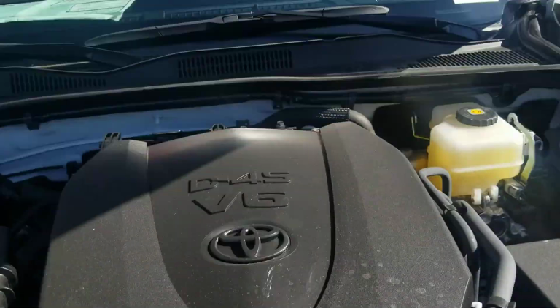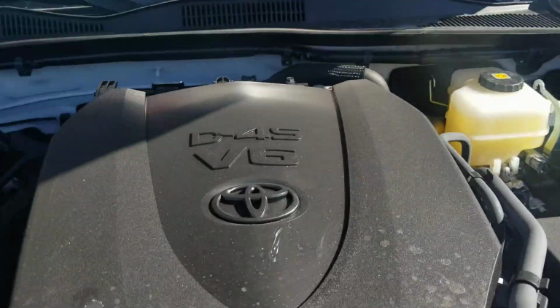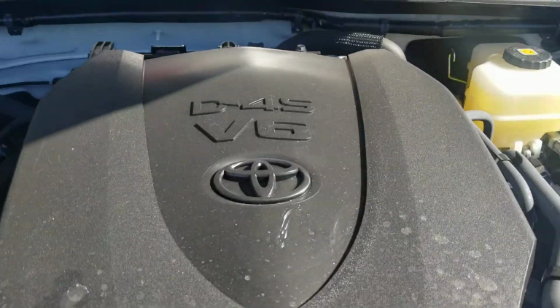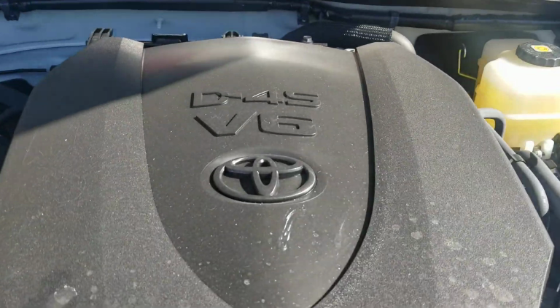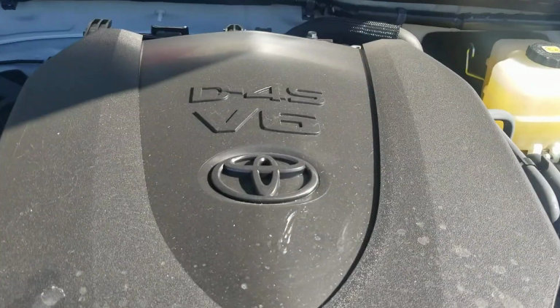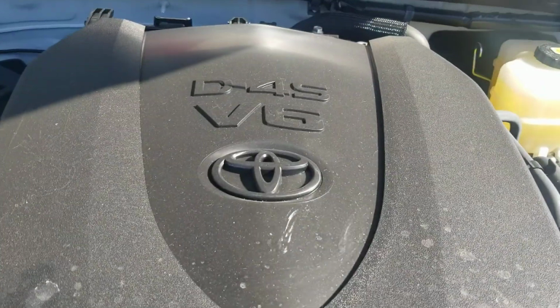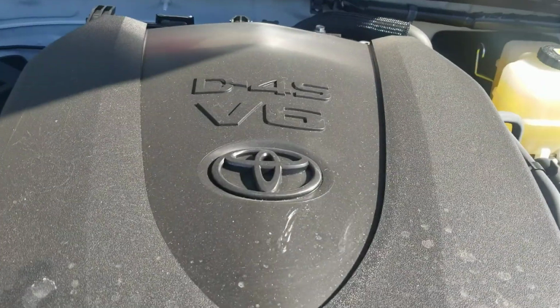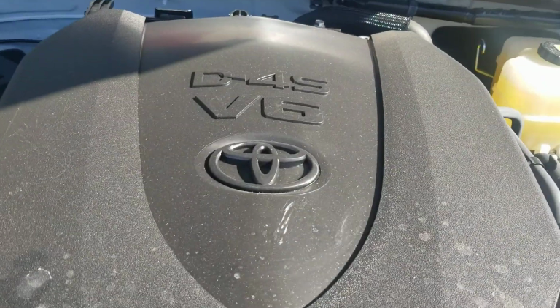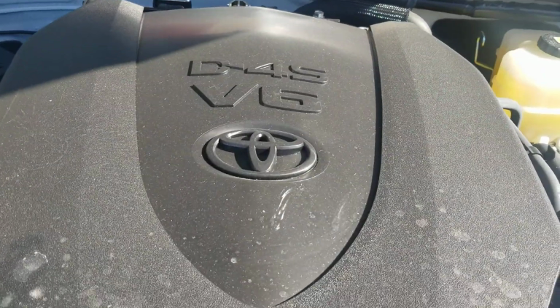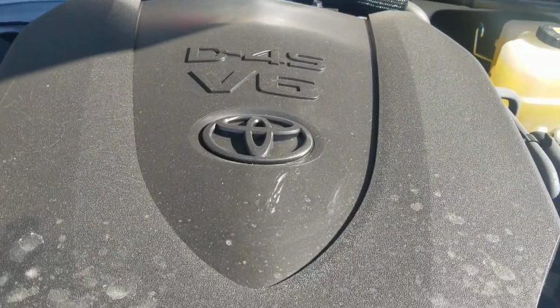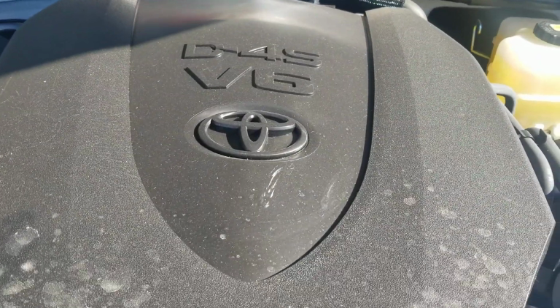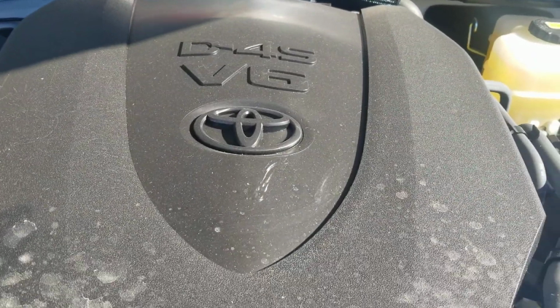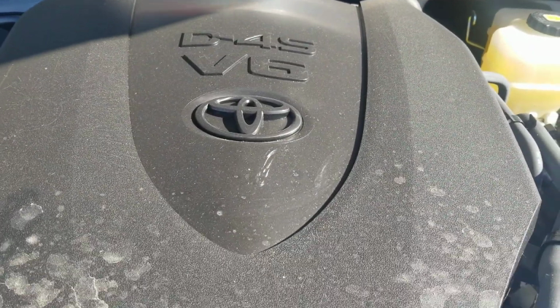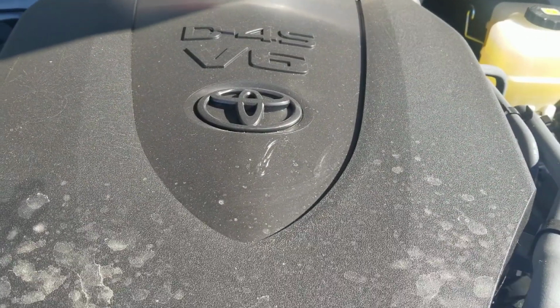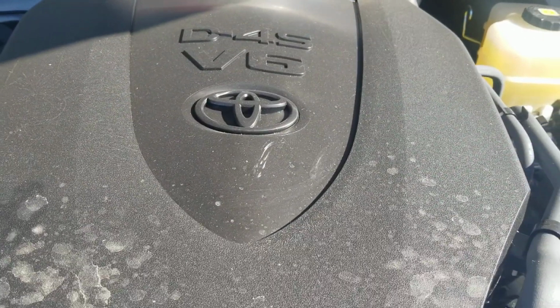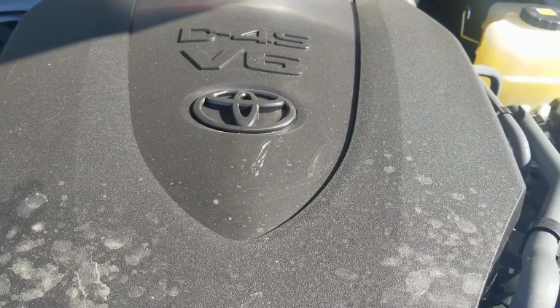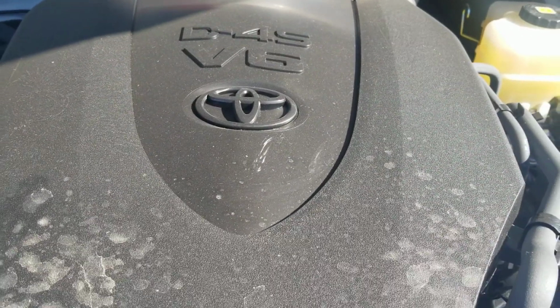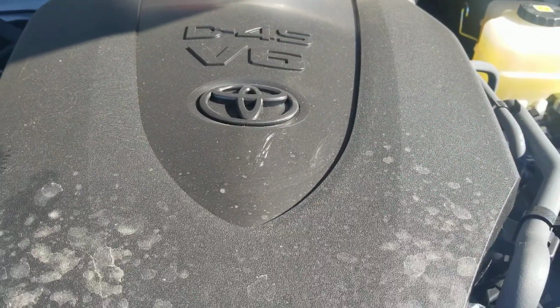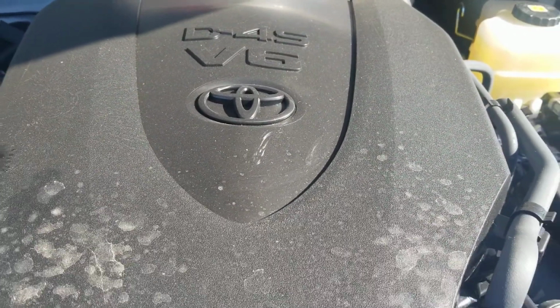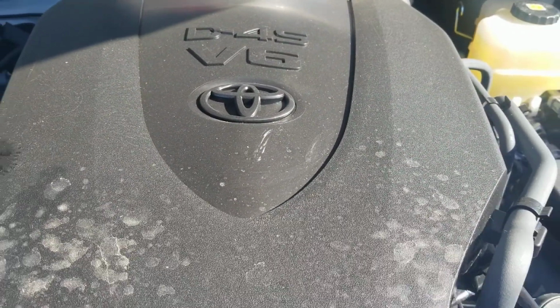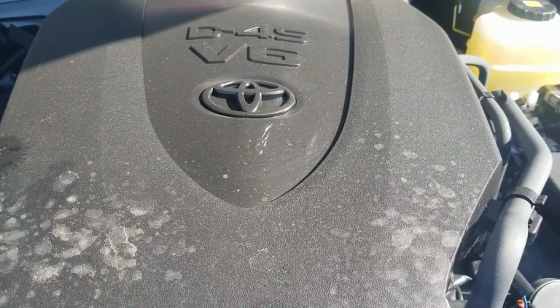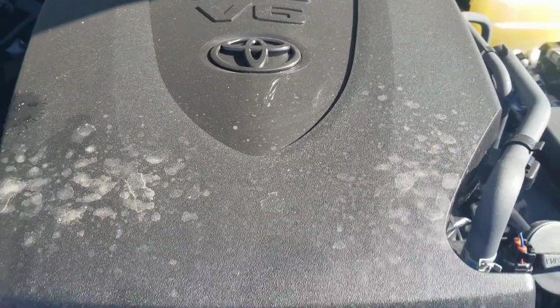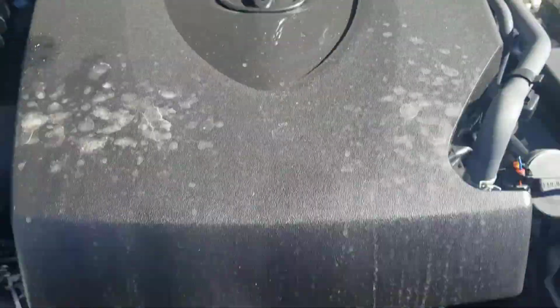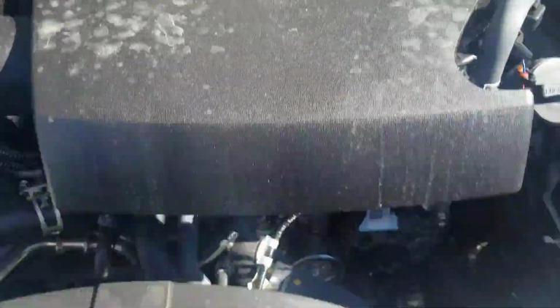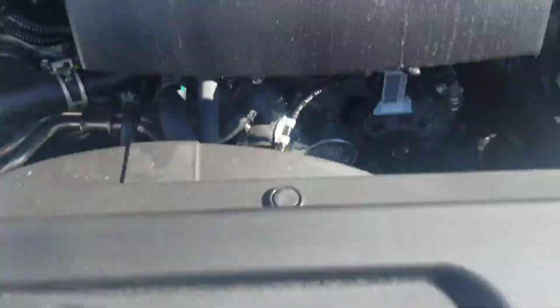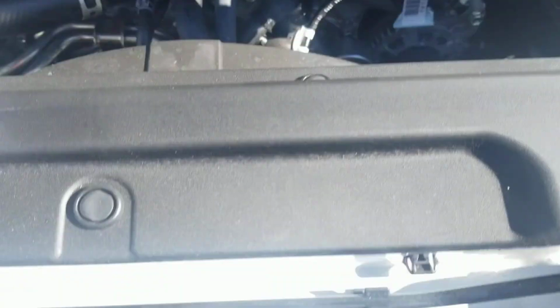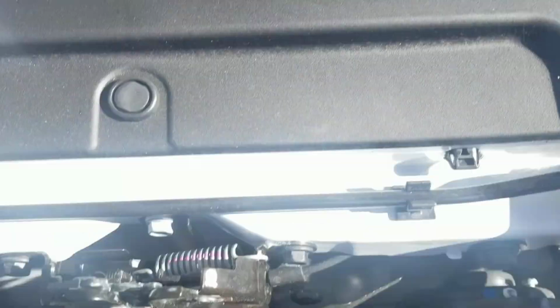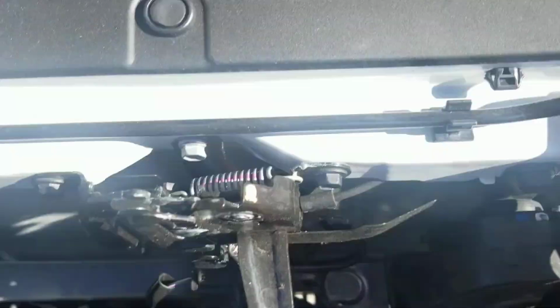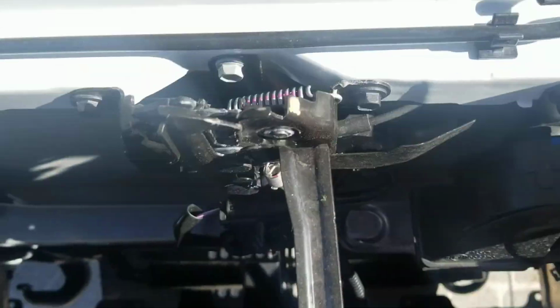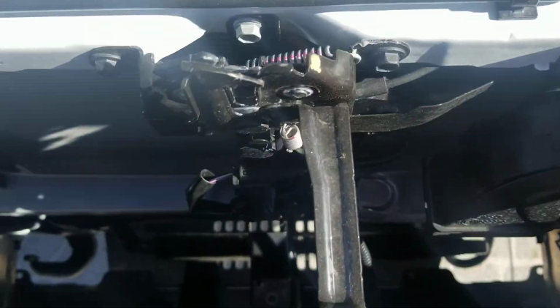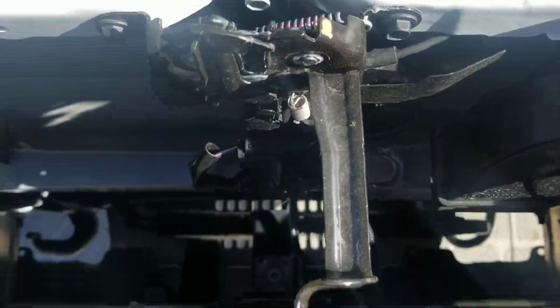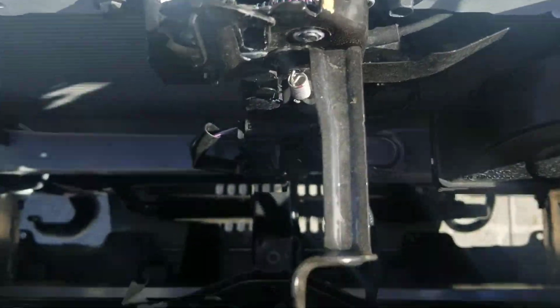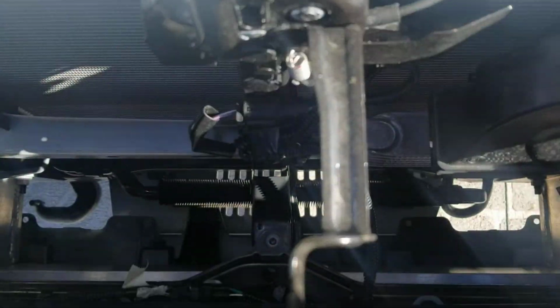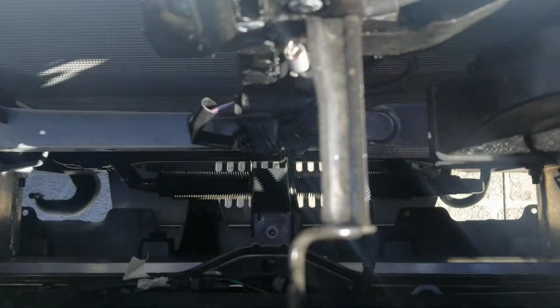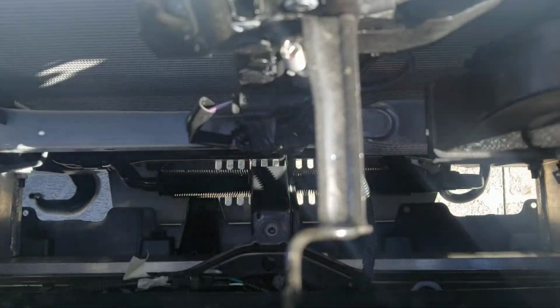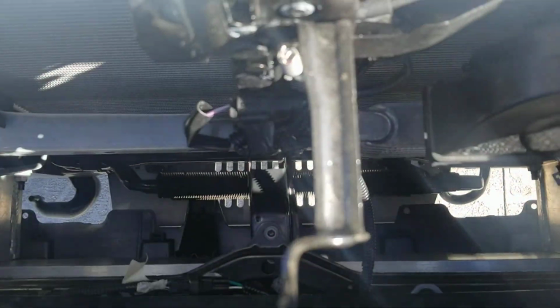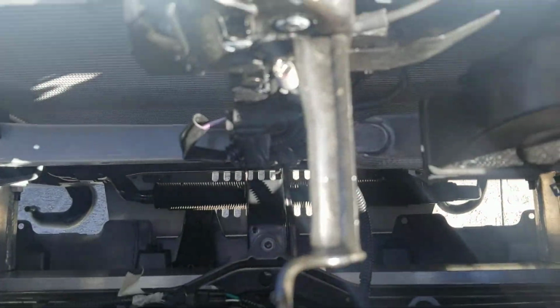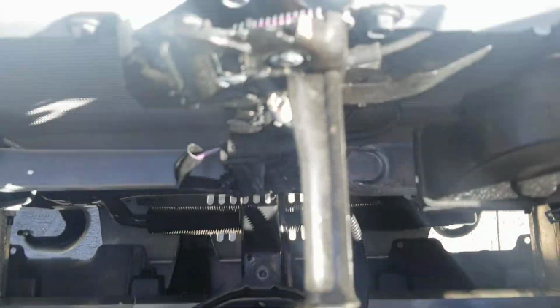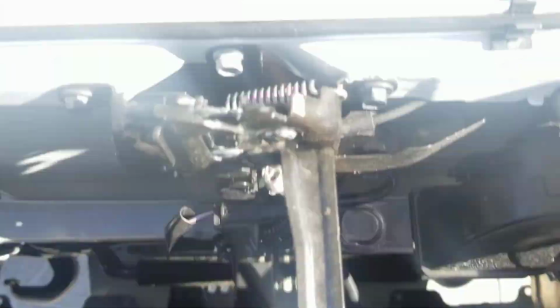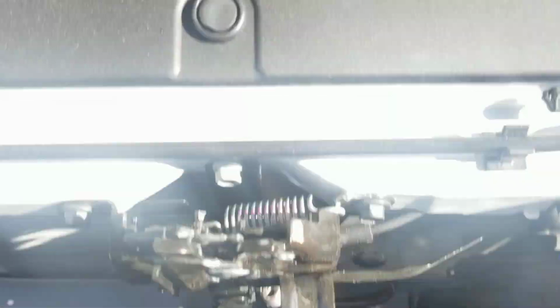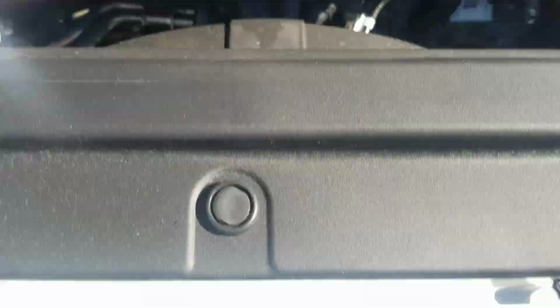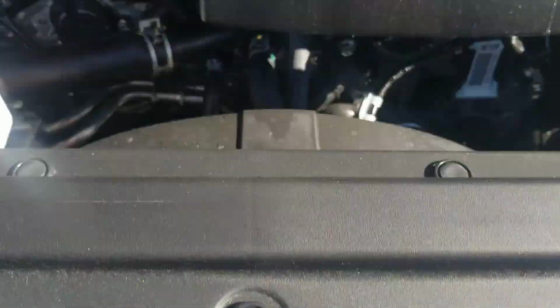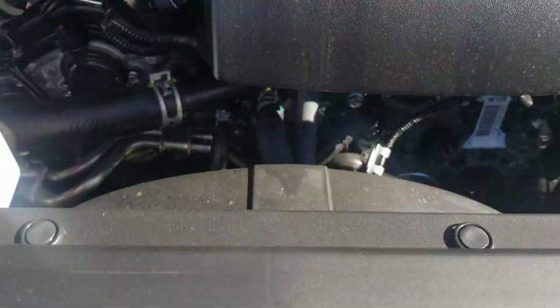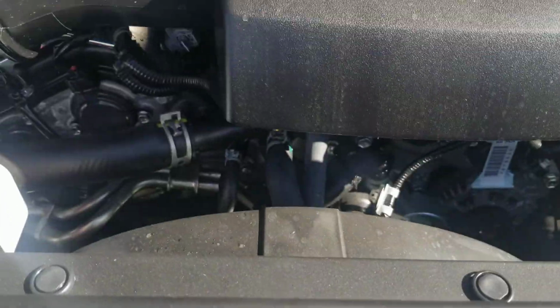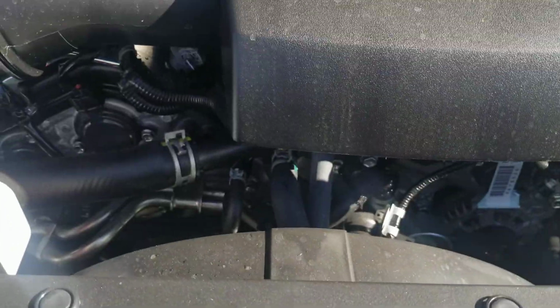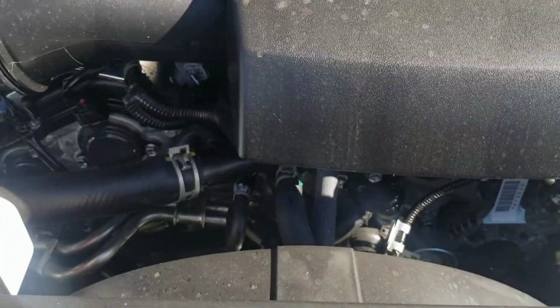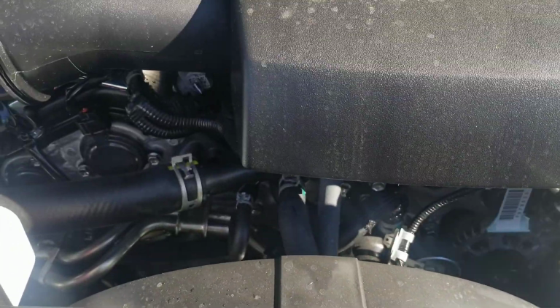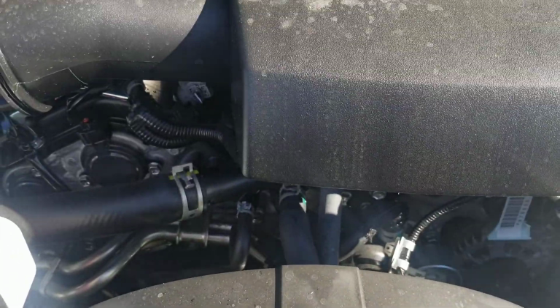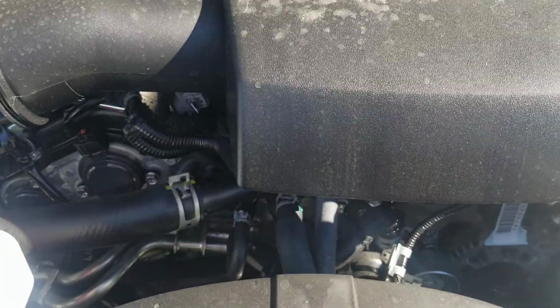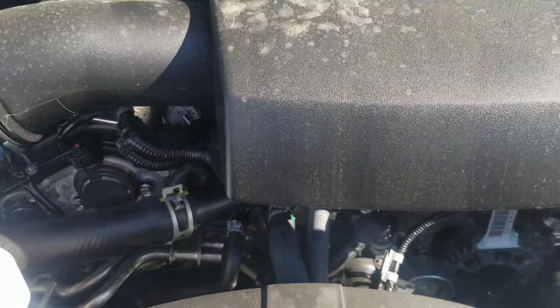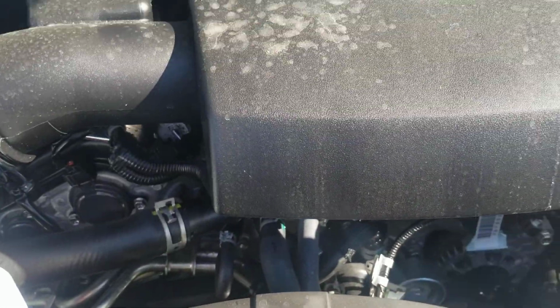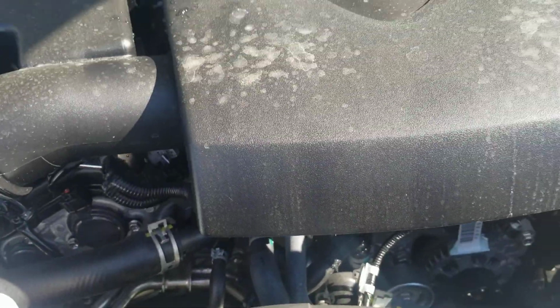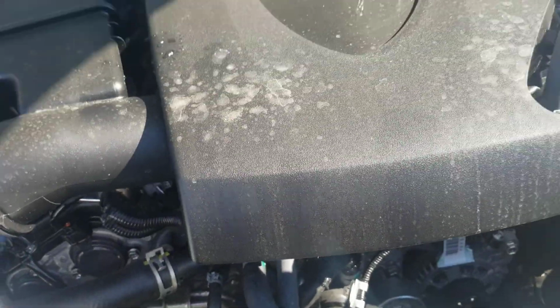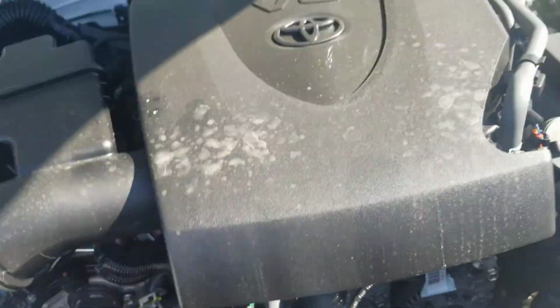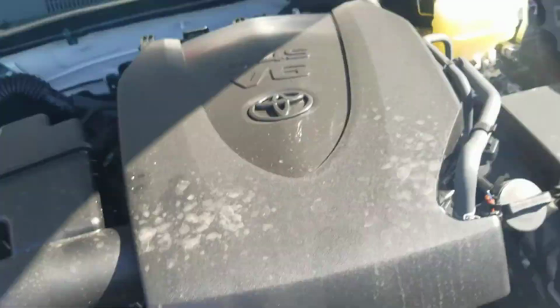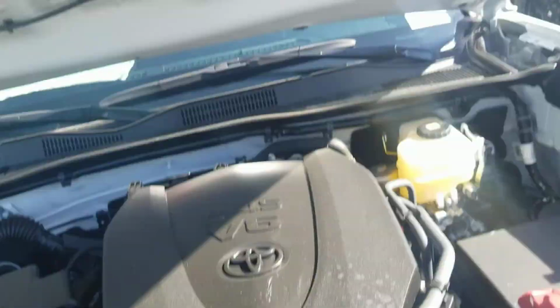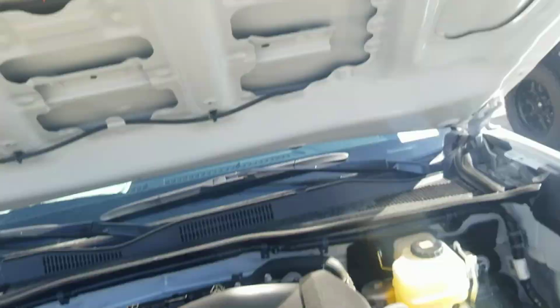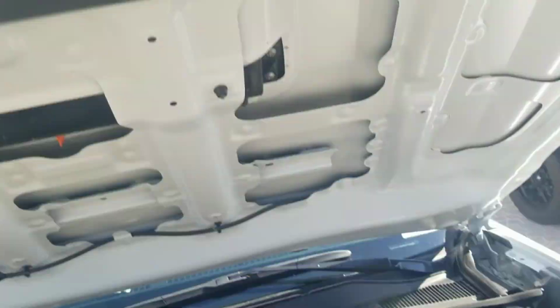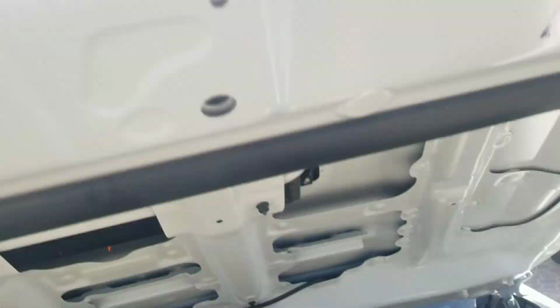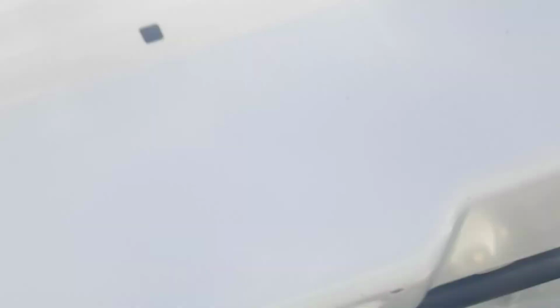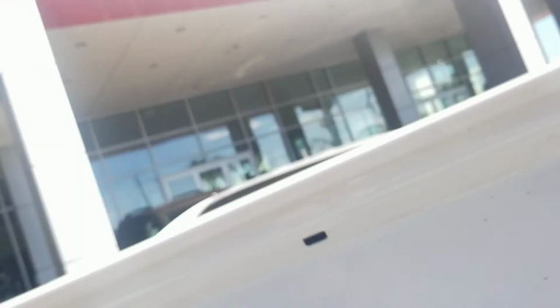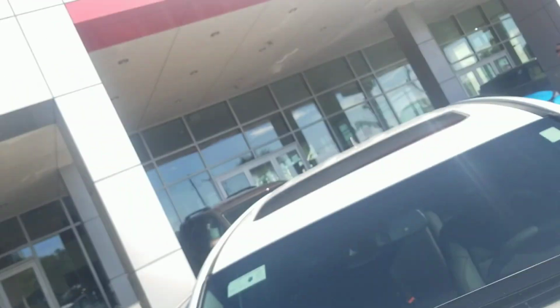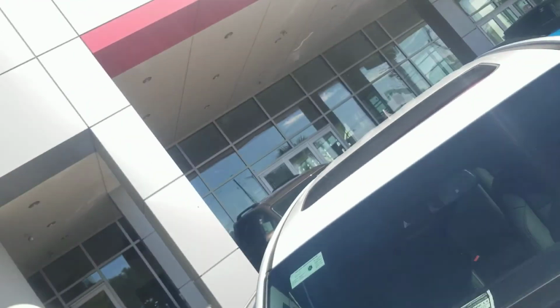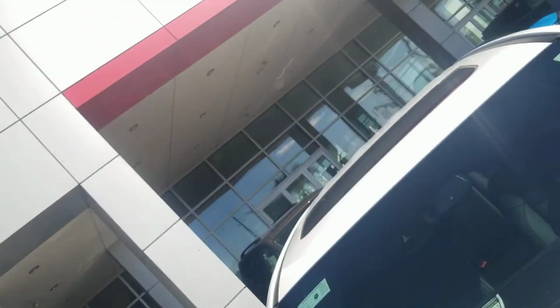It does have the 3.5-liter V6 — it's a very nice engine for a small truck.